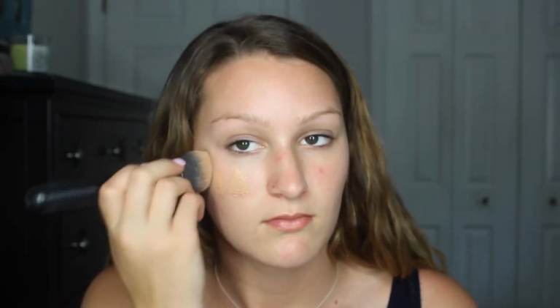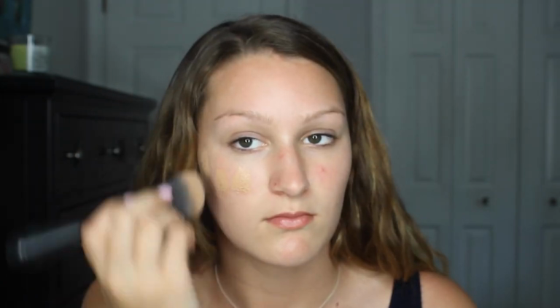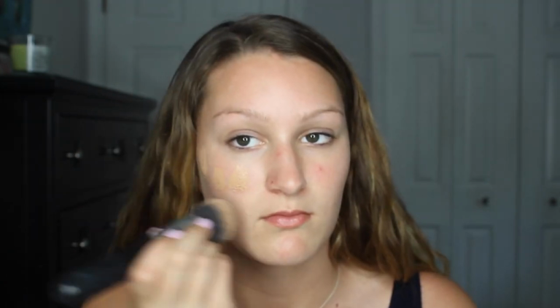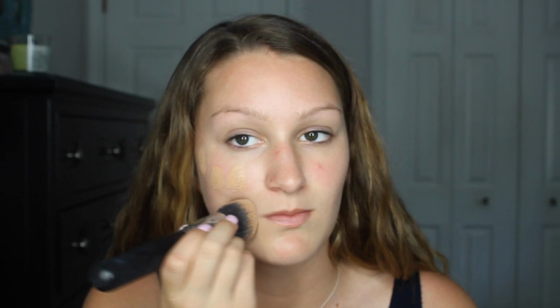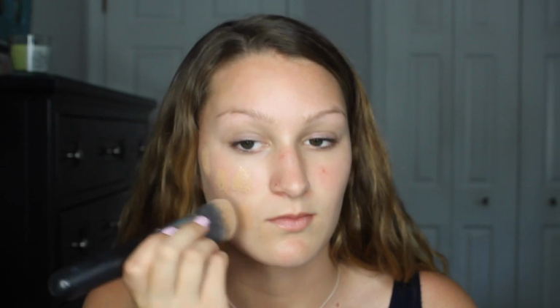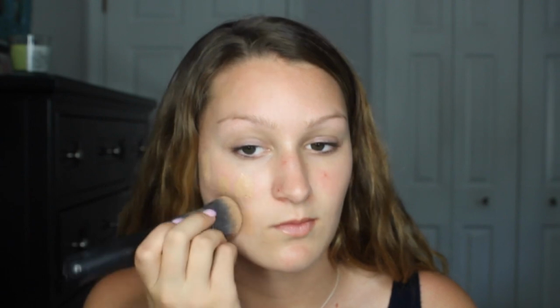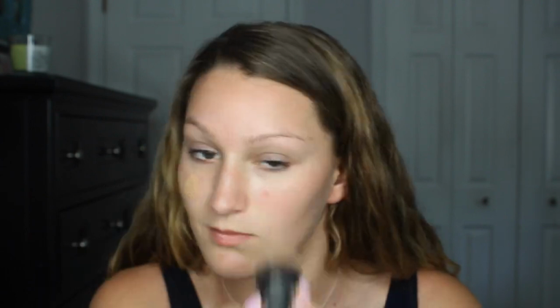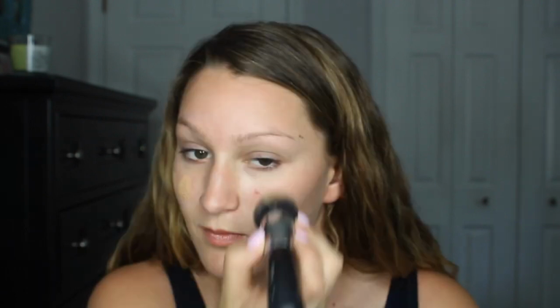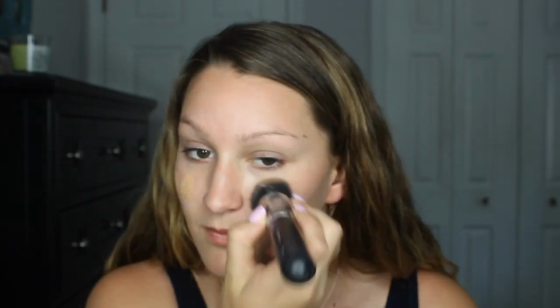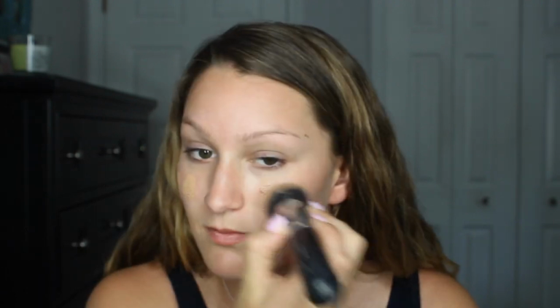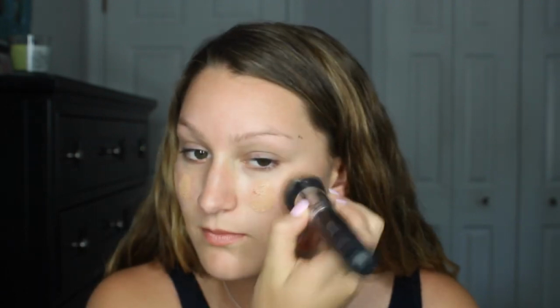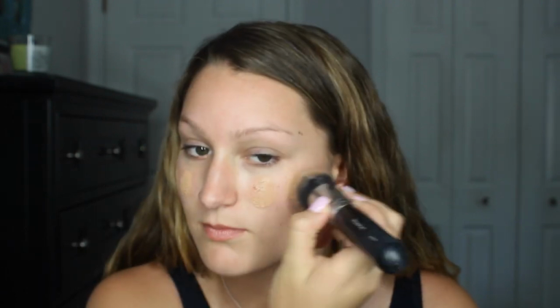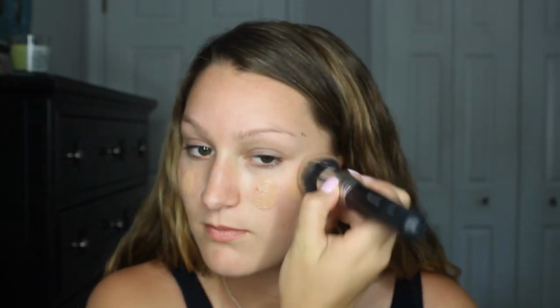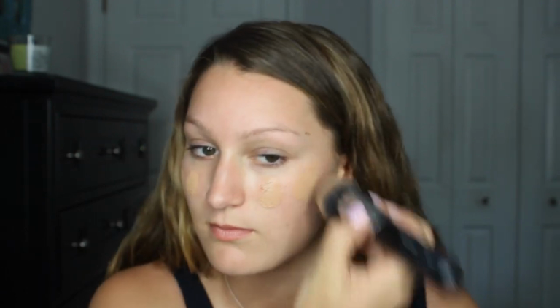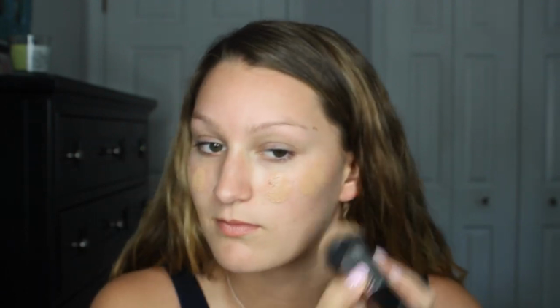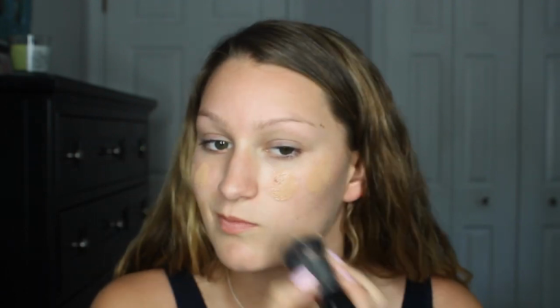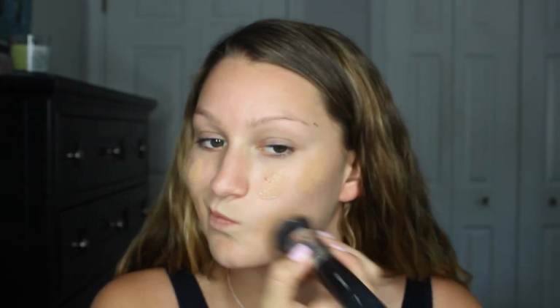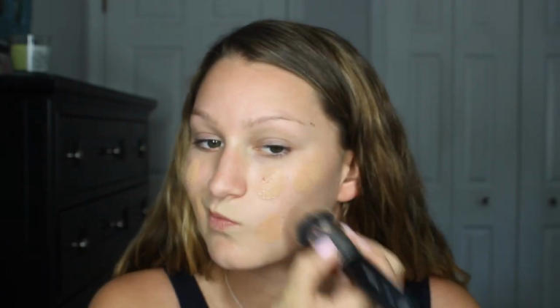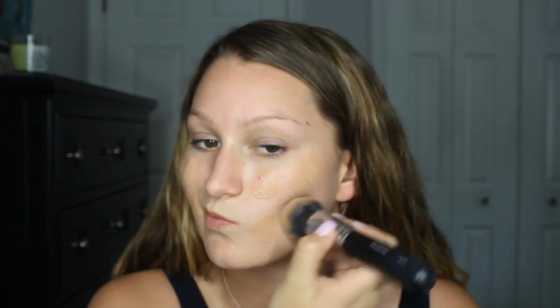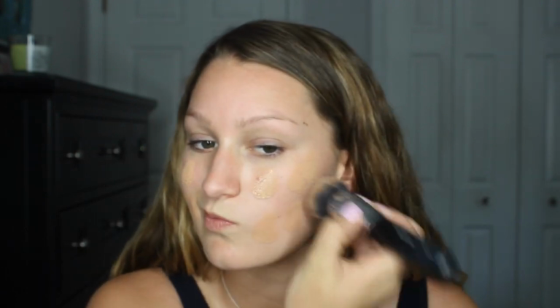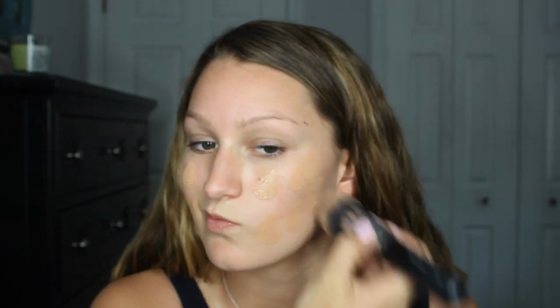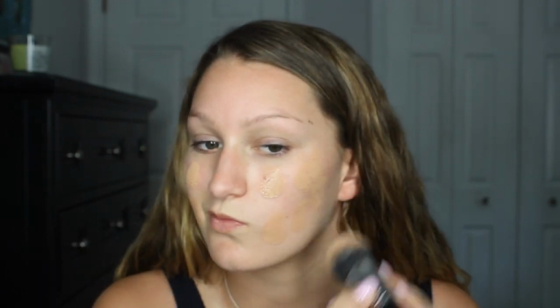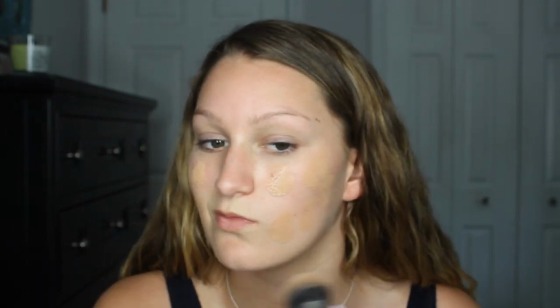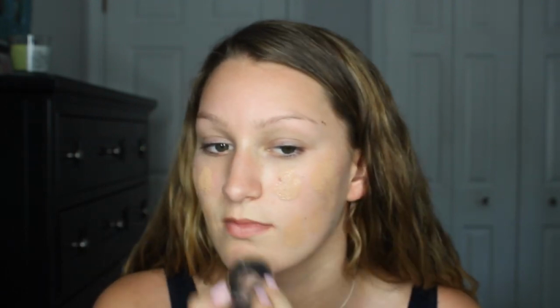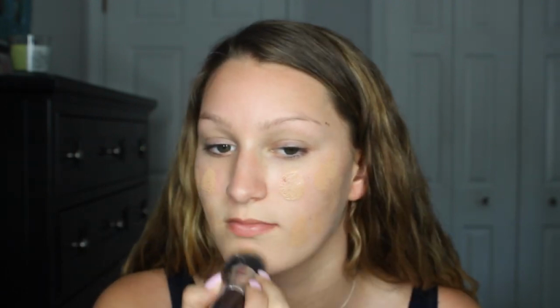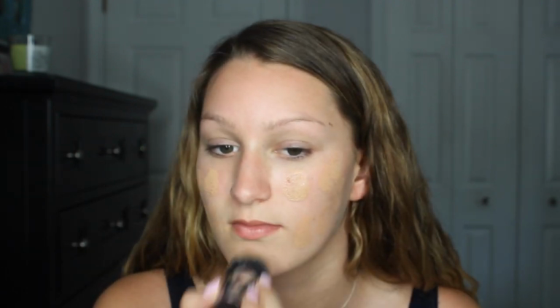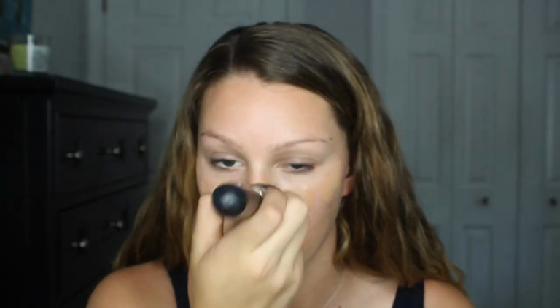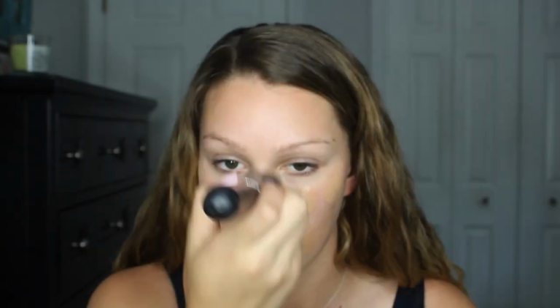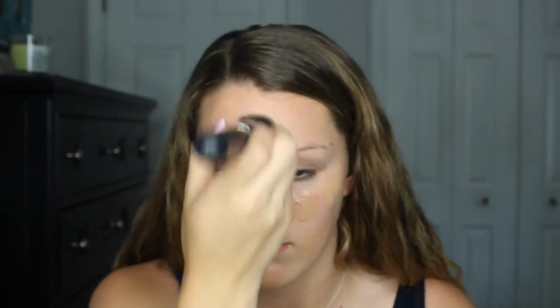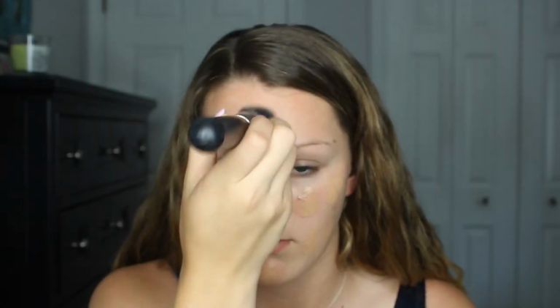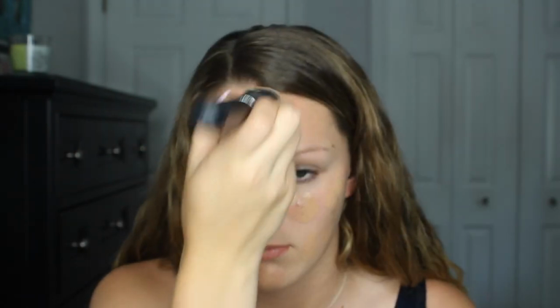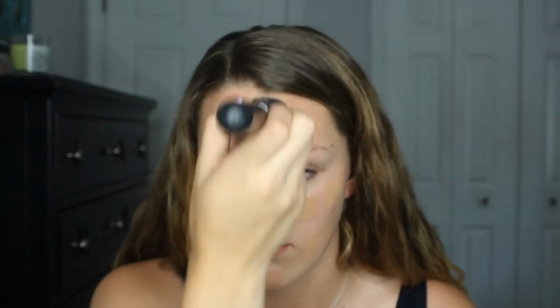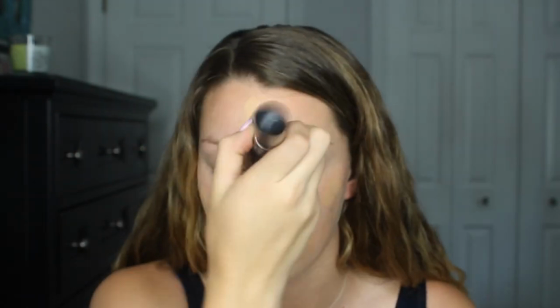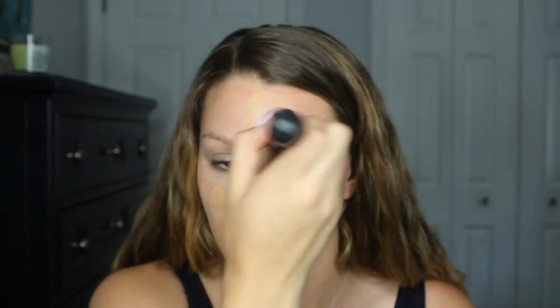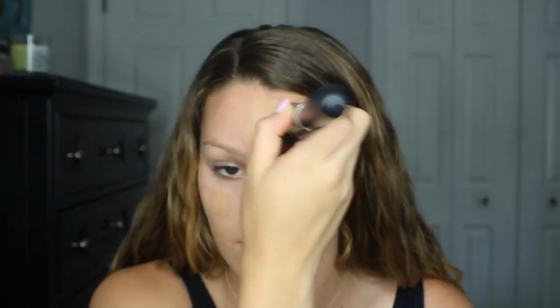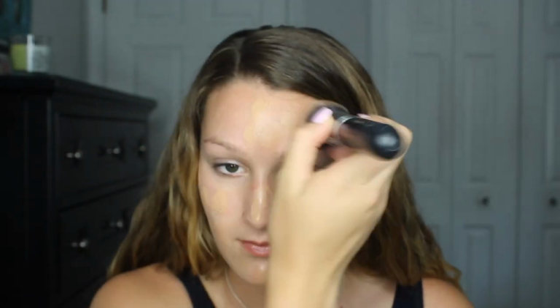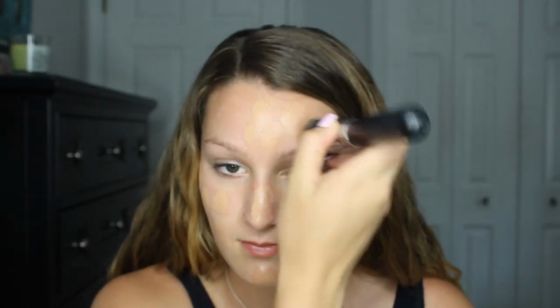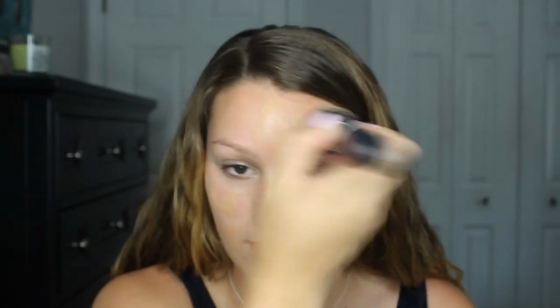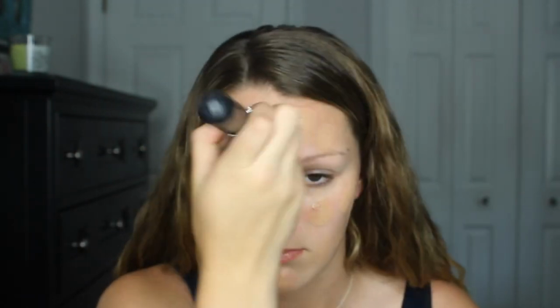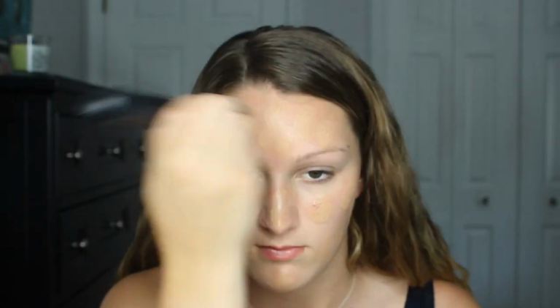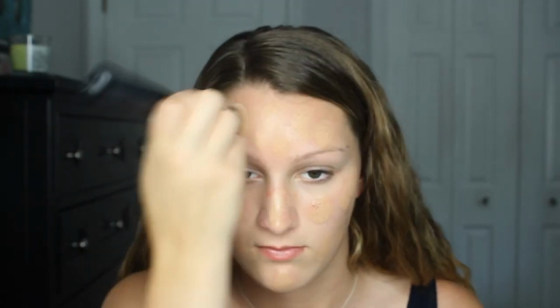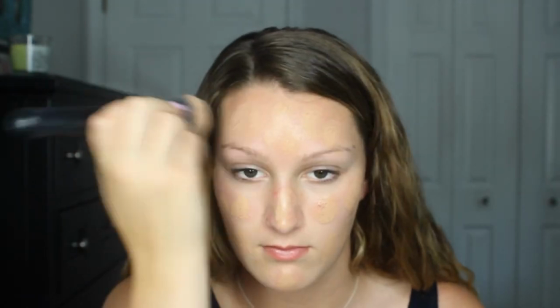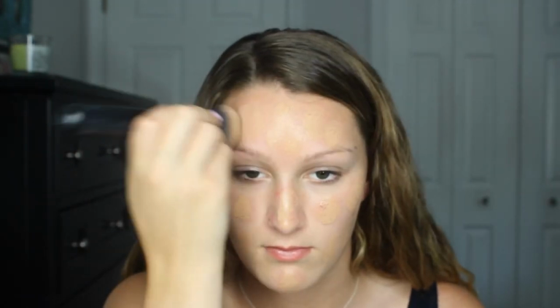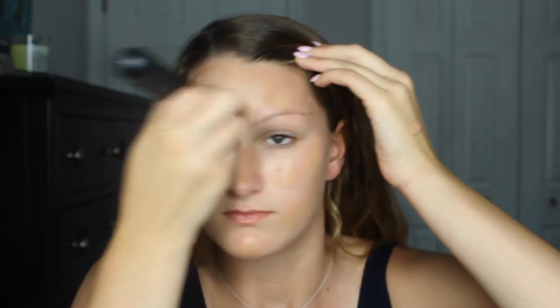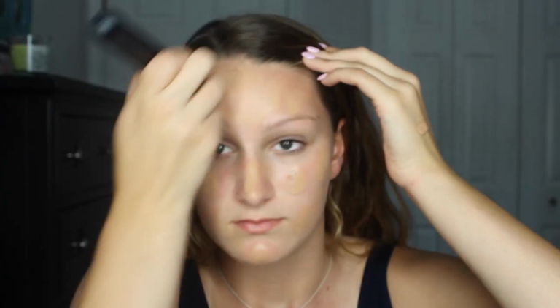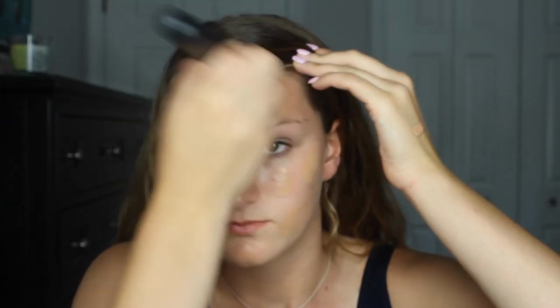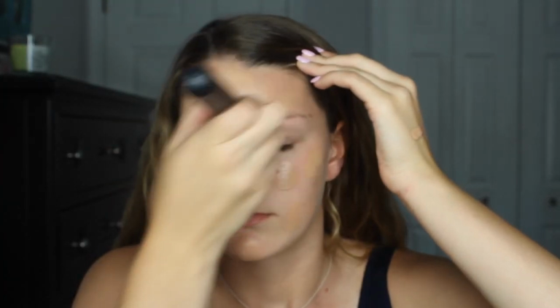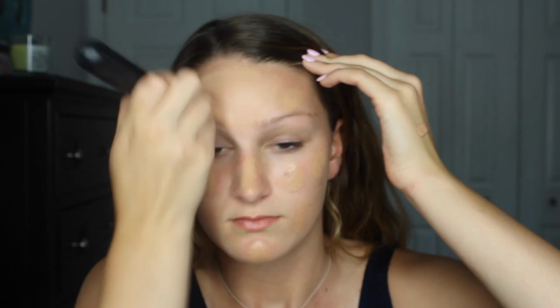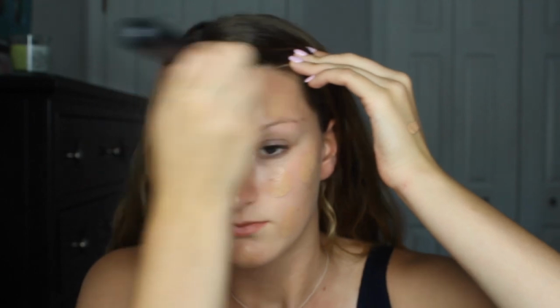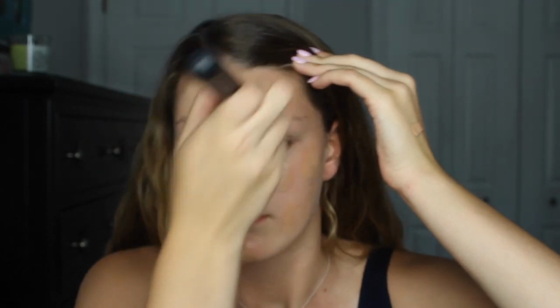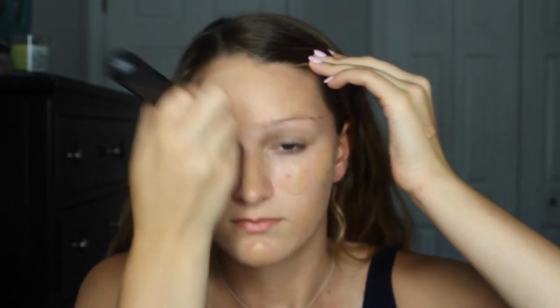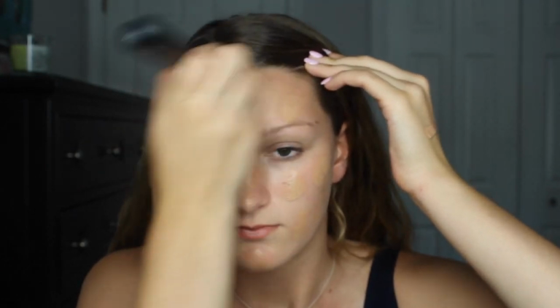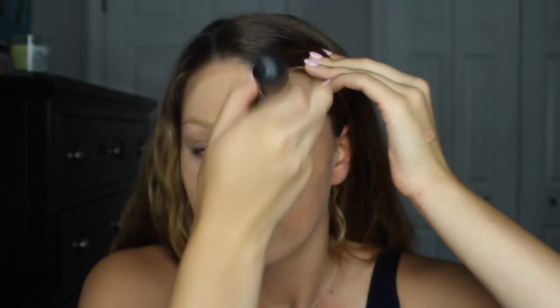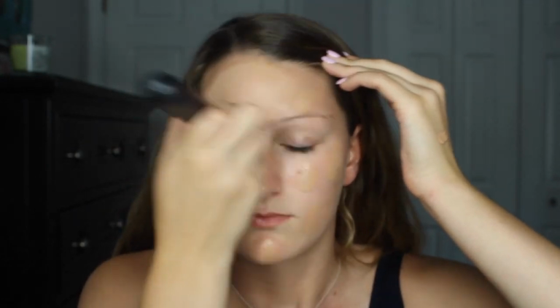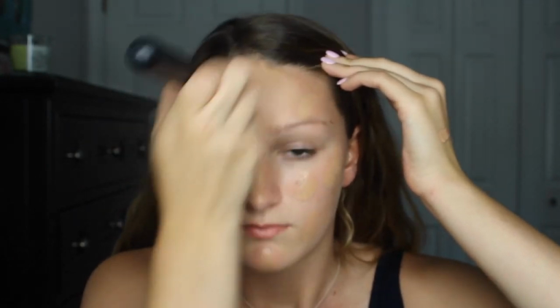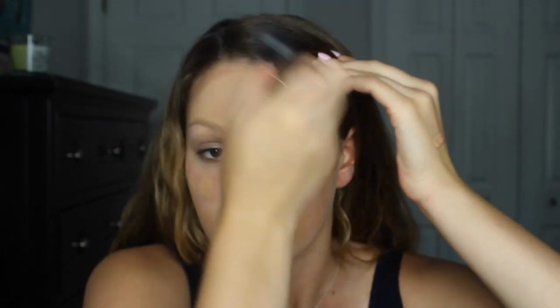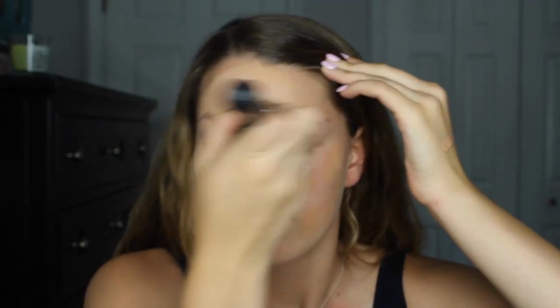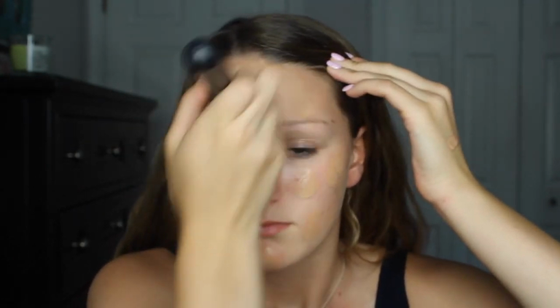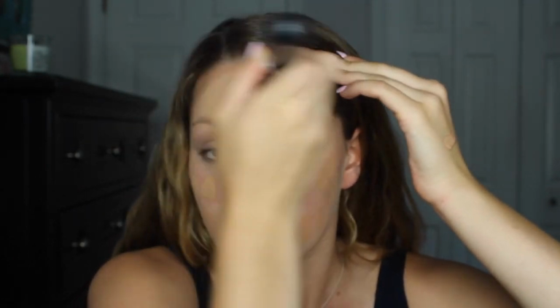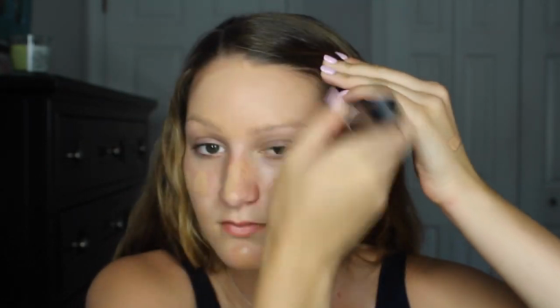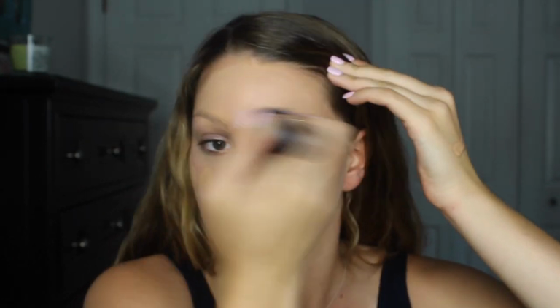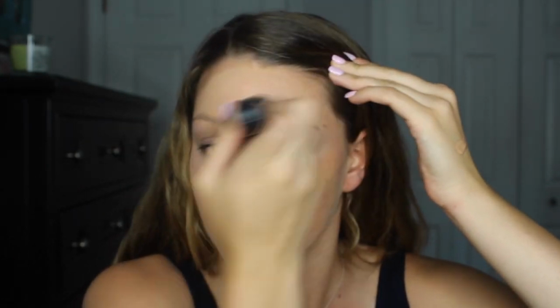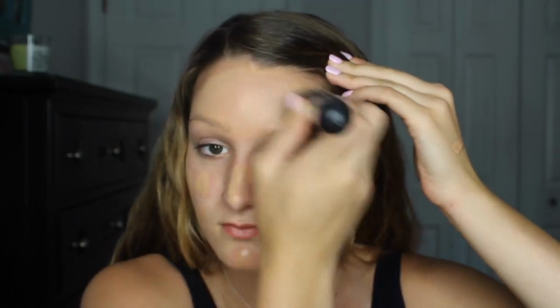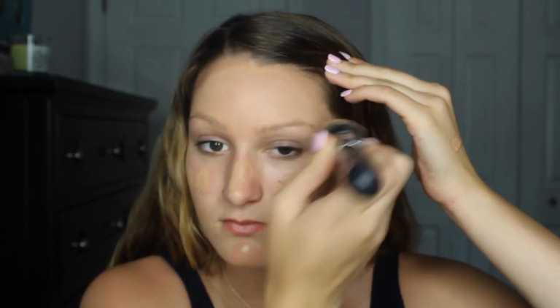Next I moved on to foundation. Today I'll be using my Urban Decay Naked Skin Liquid Makeup, and this is in the shade 4.5.